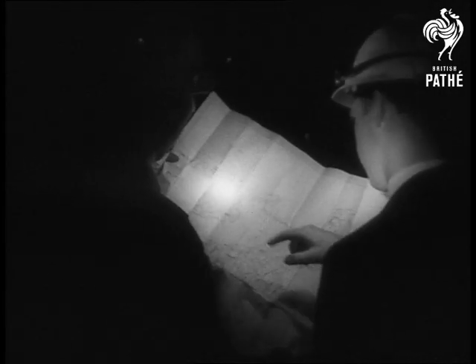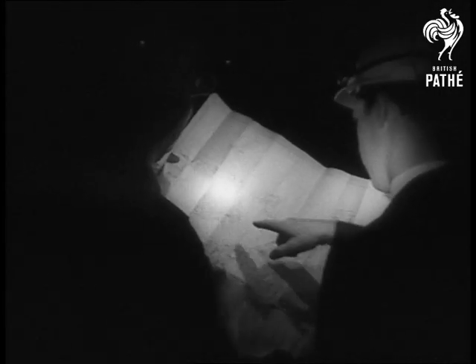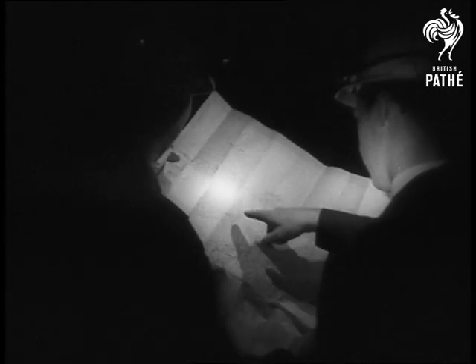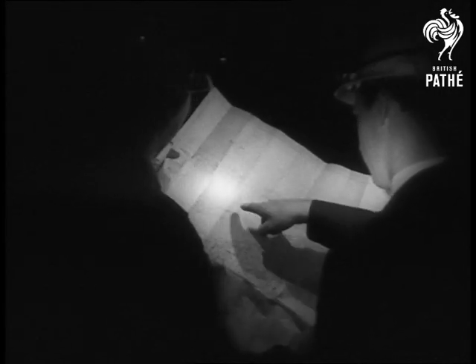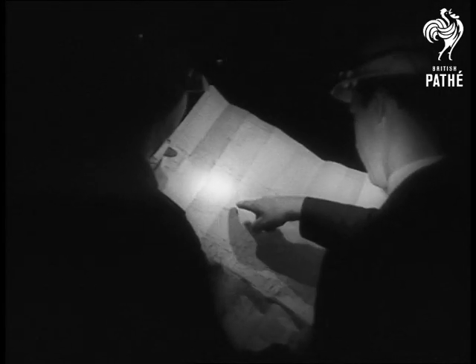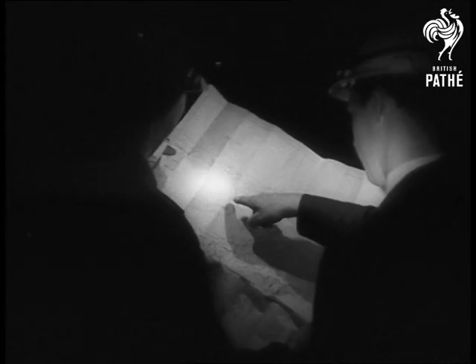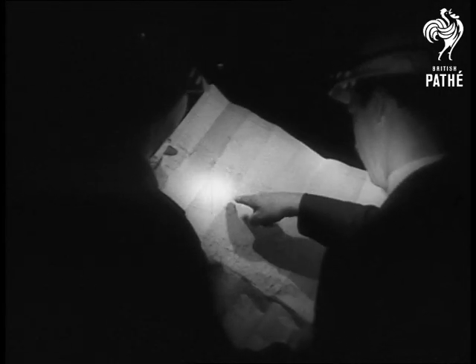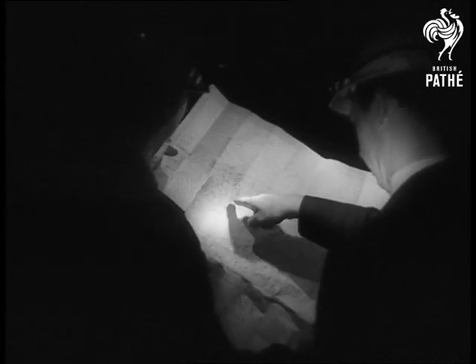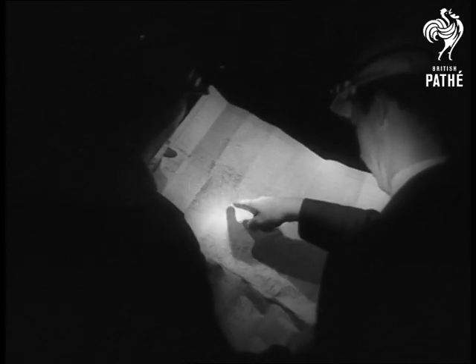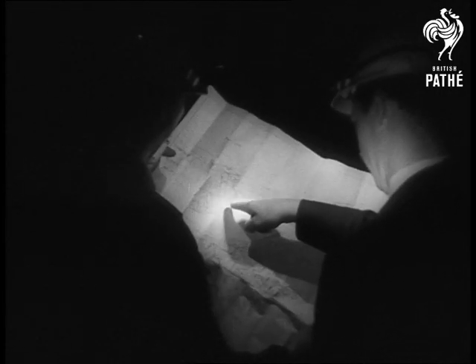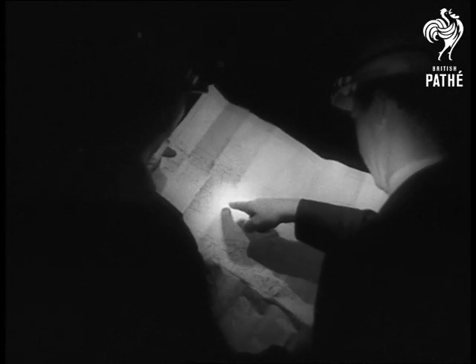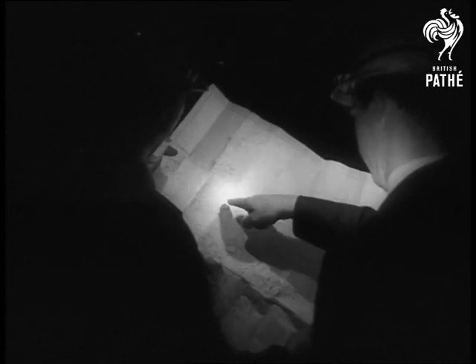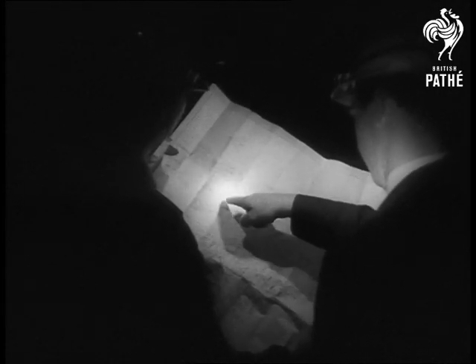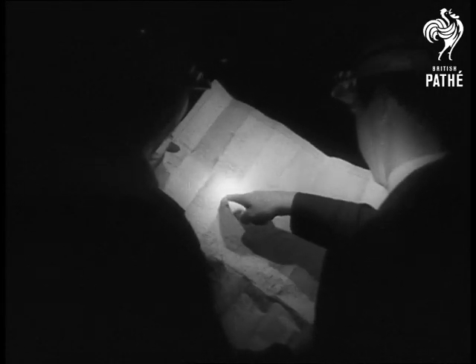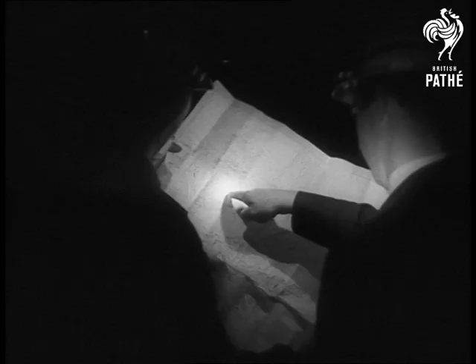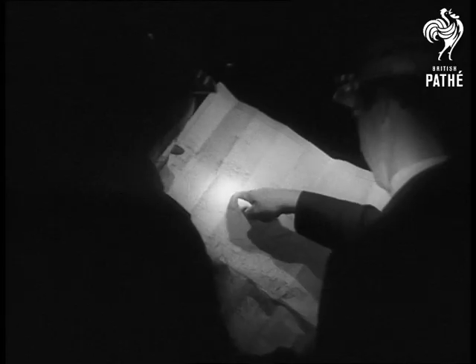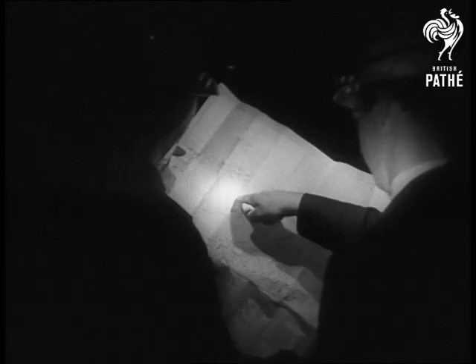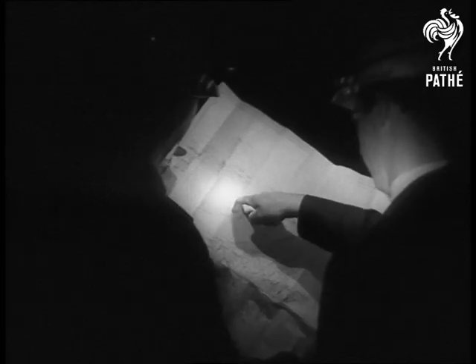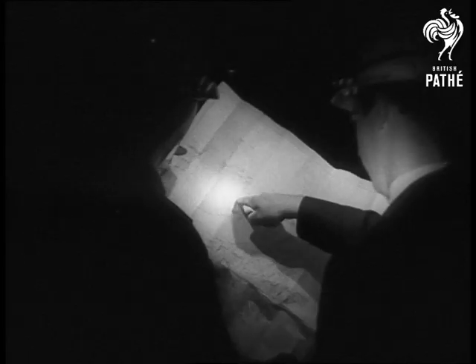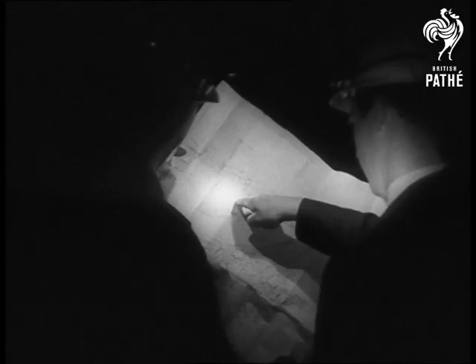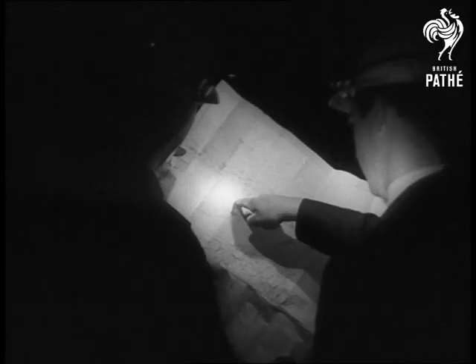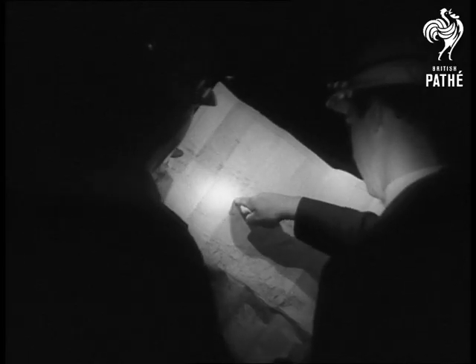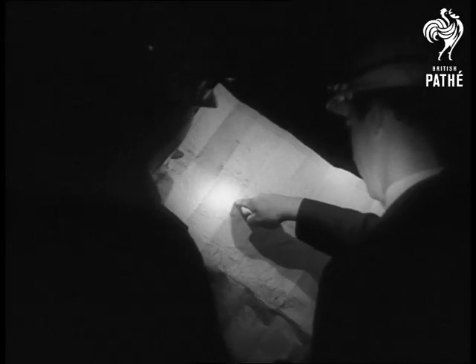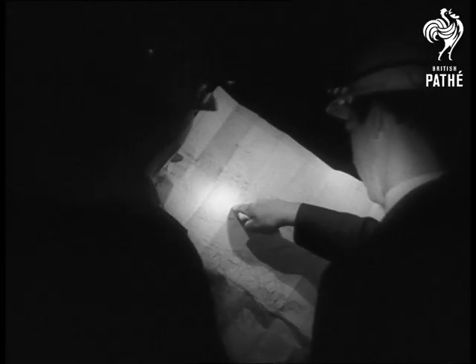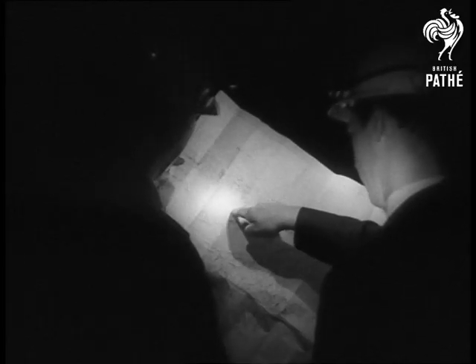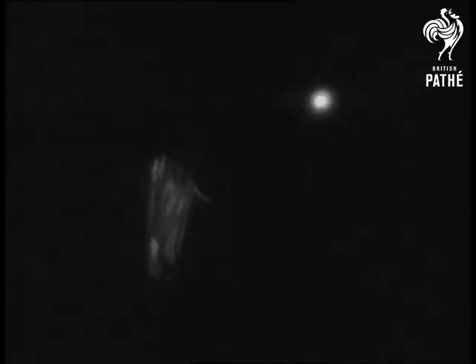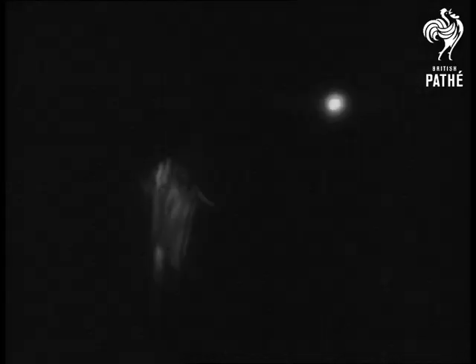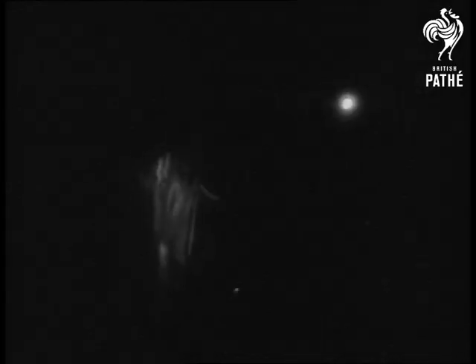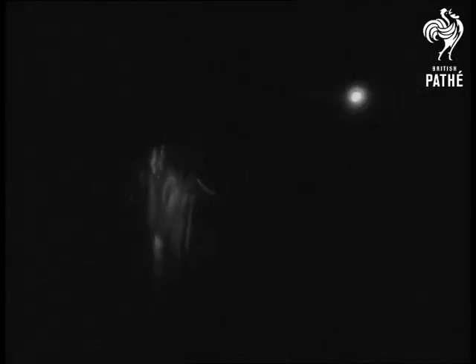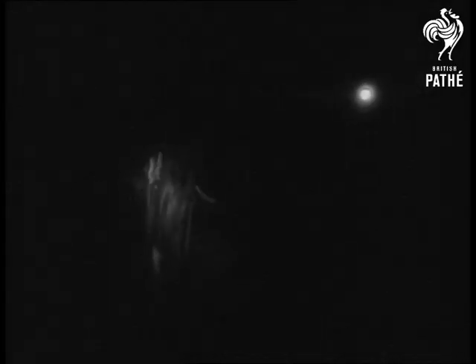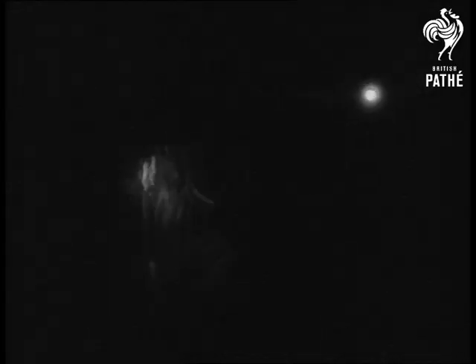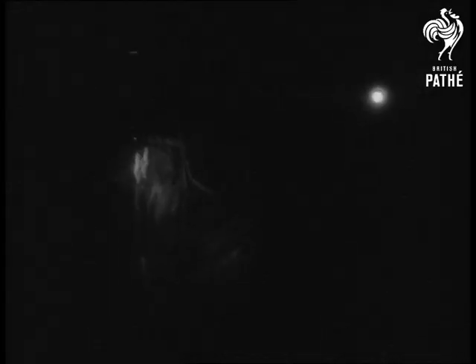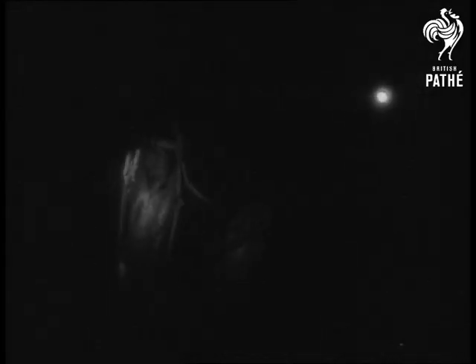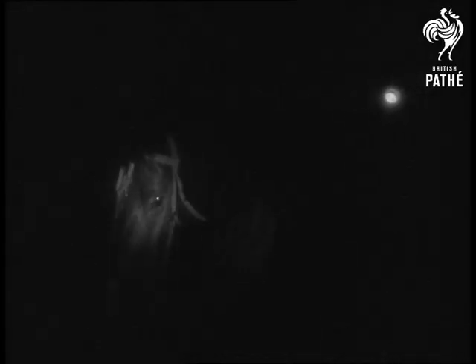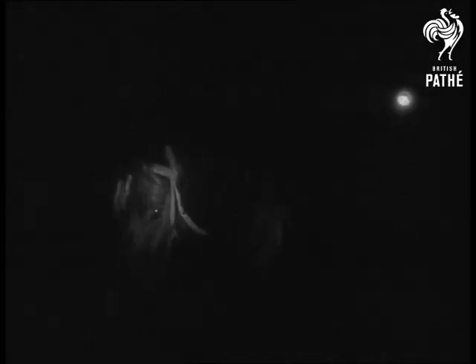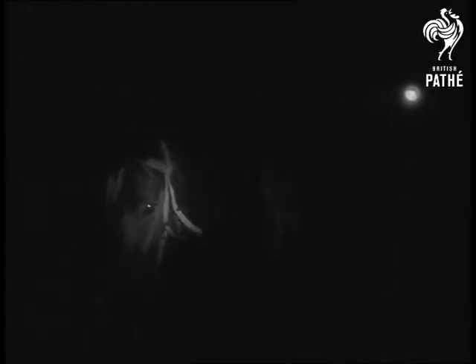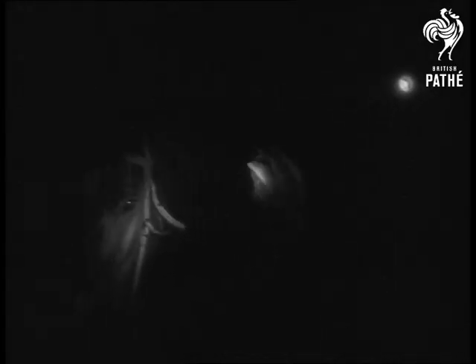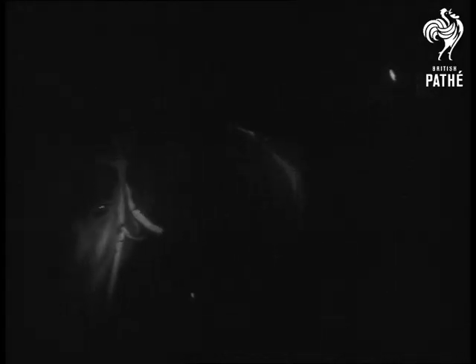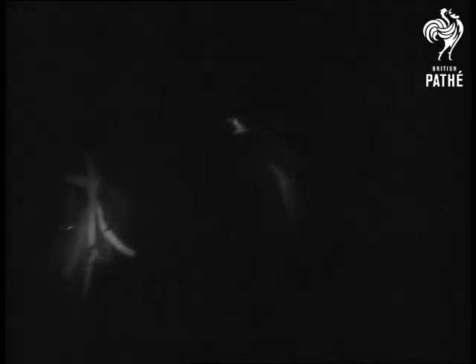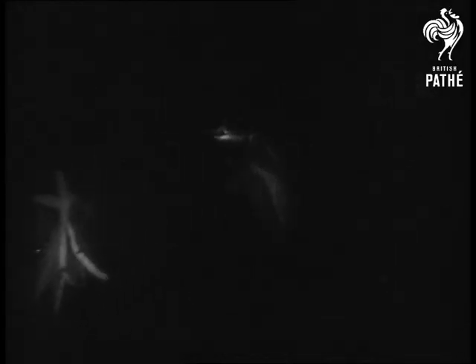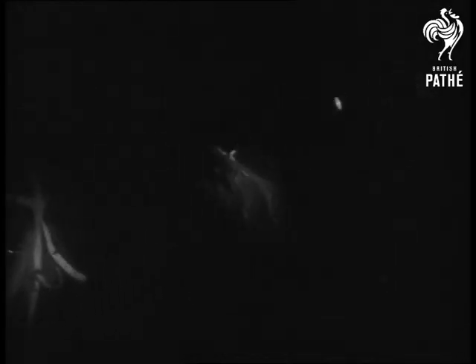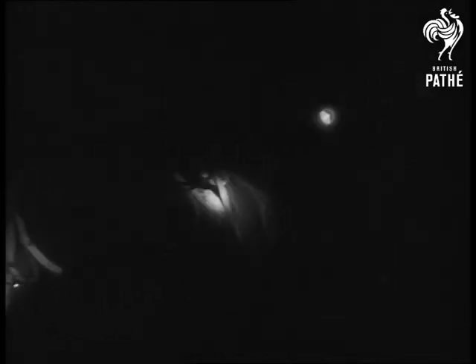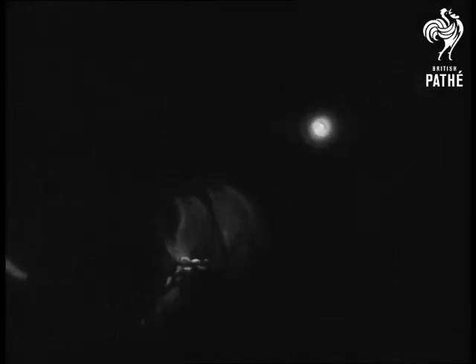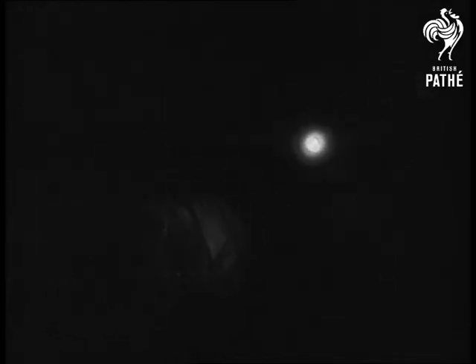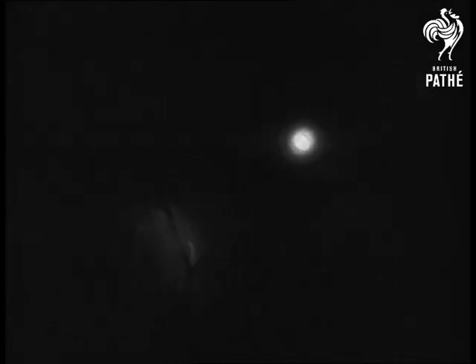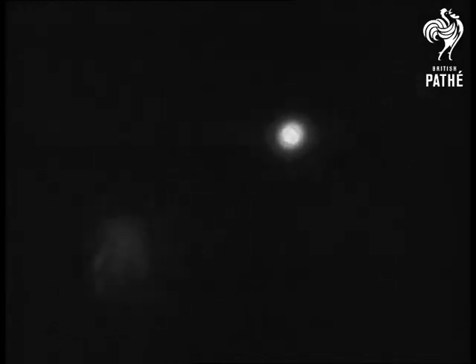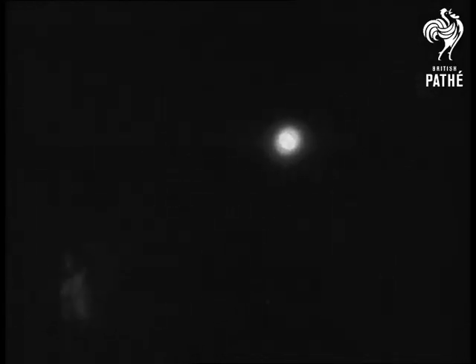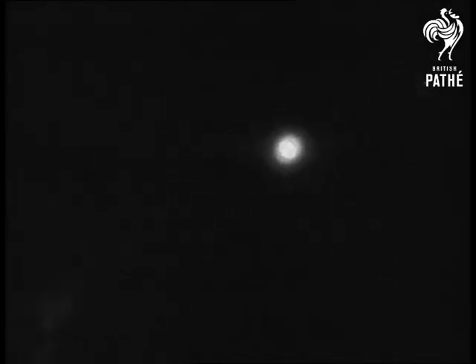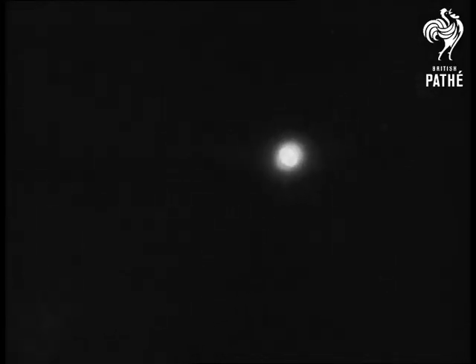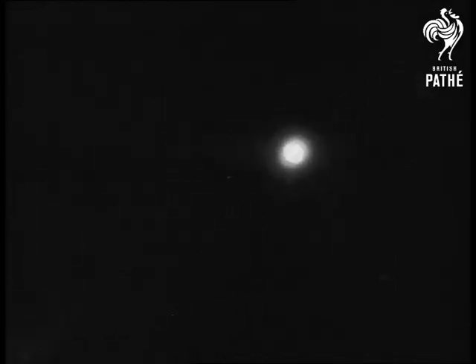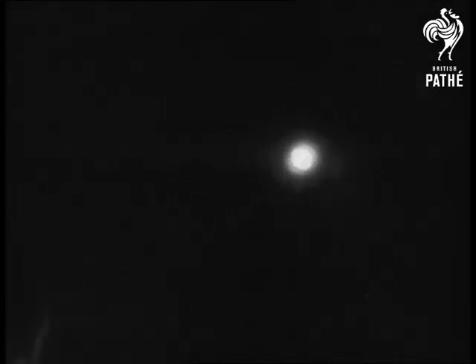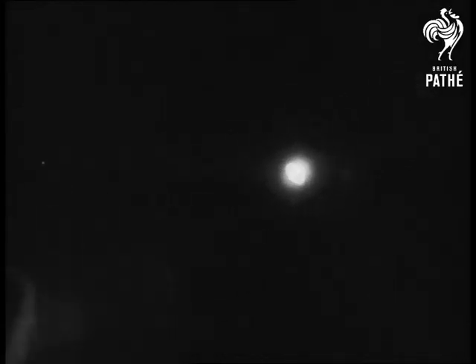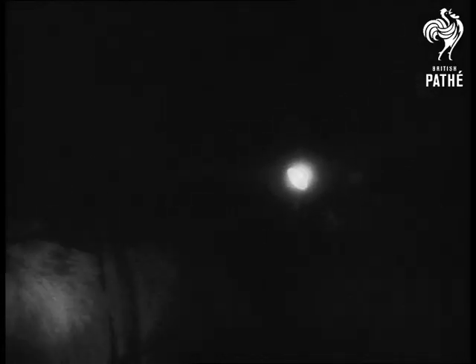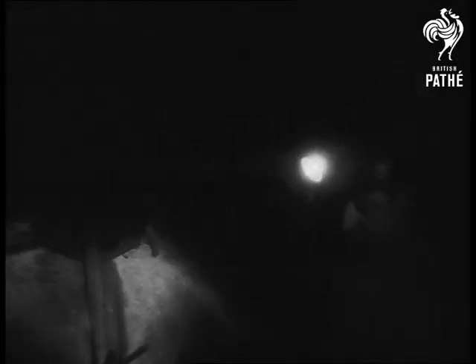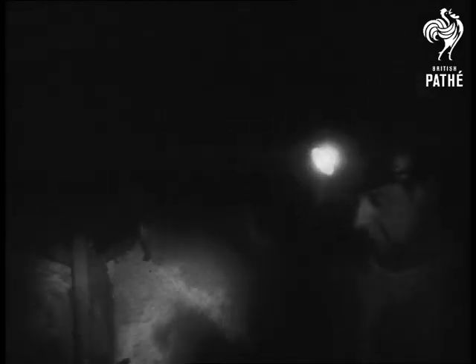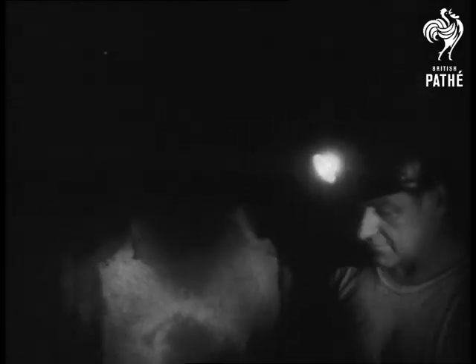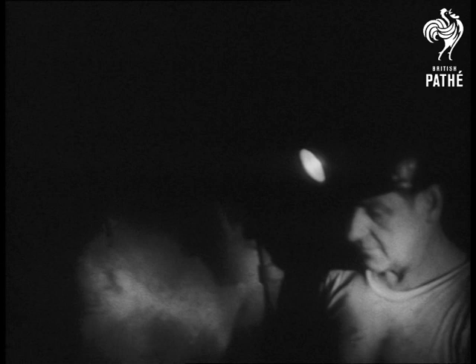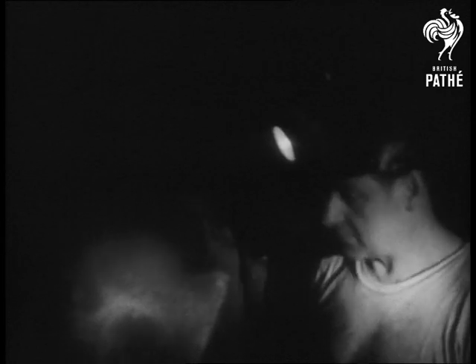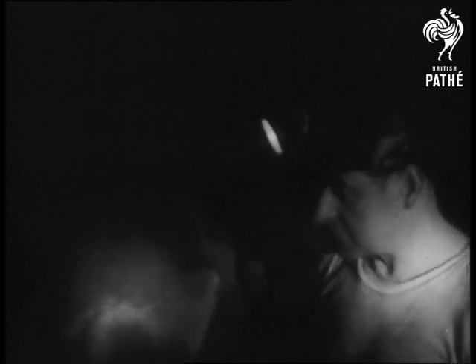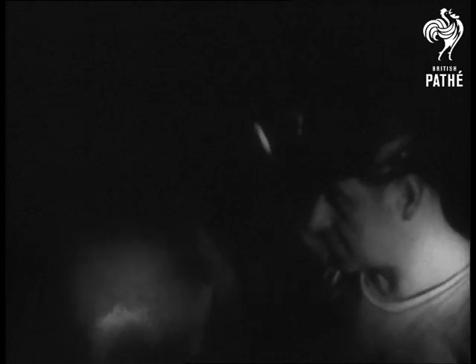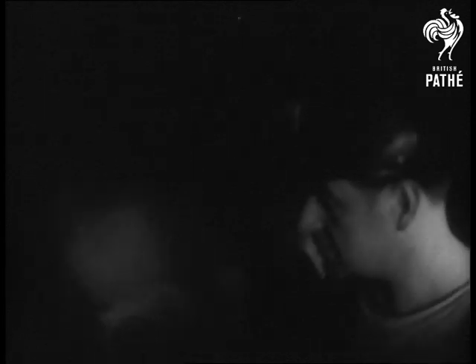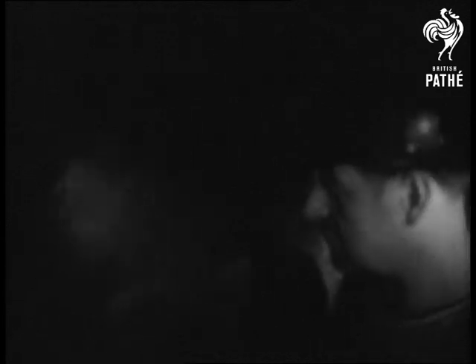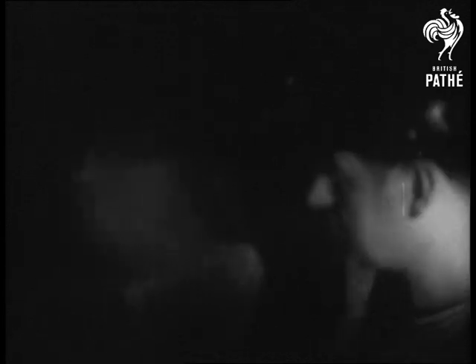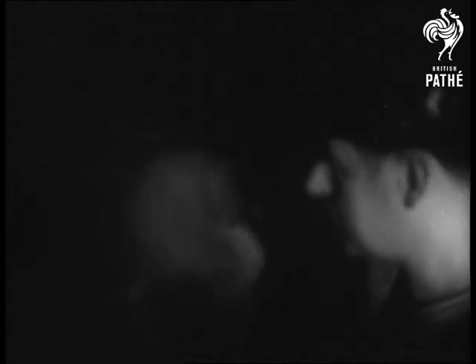Mine manager Gibson says the pit ponies won't be replaced by machinery because they're more economical in this mine with its steep grades and short hauls.